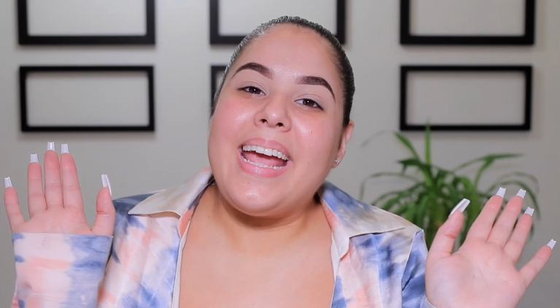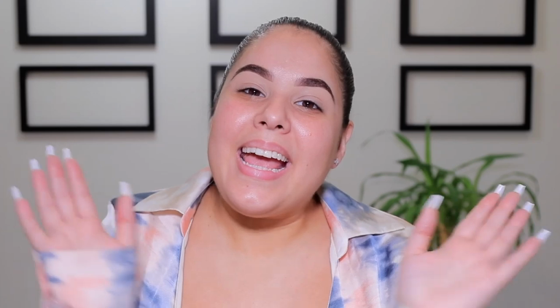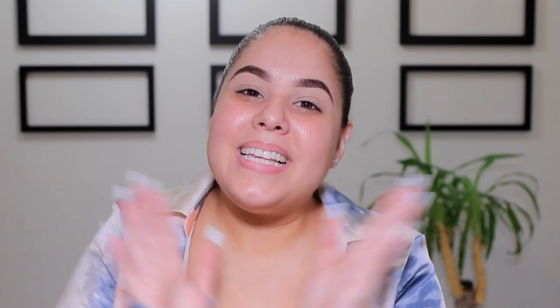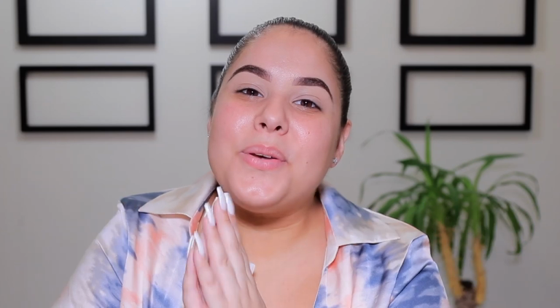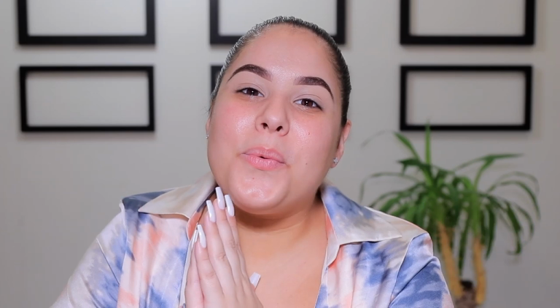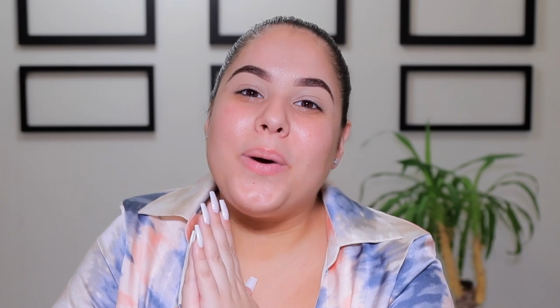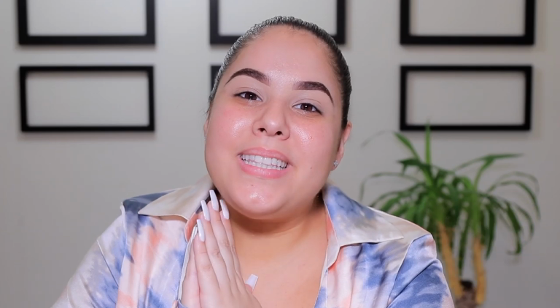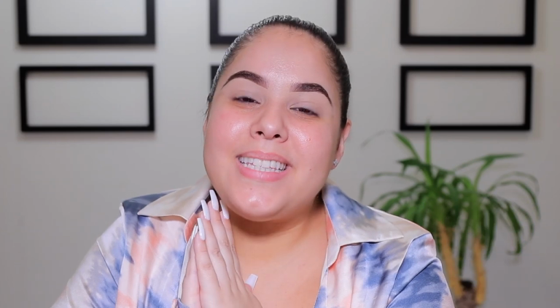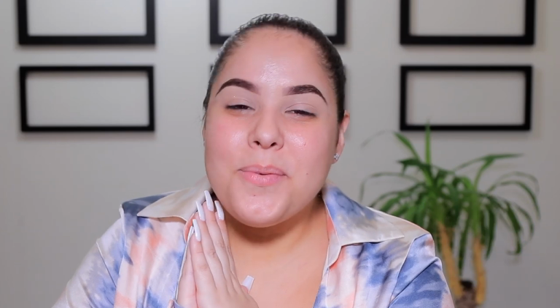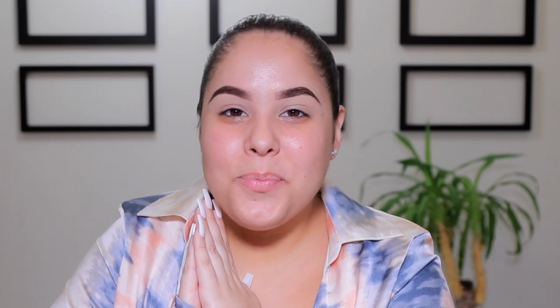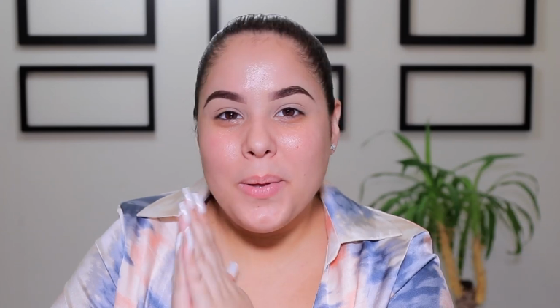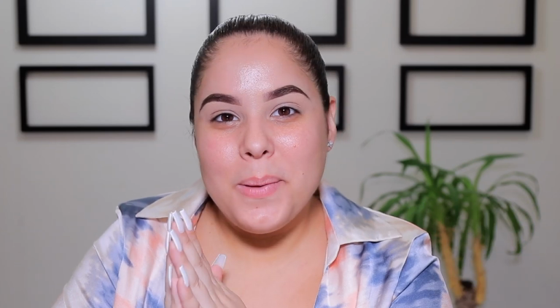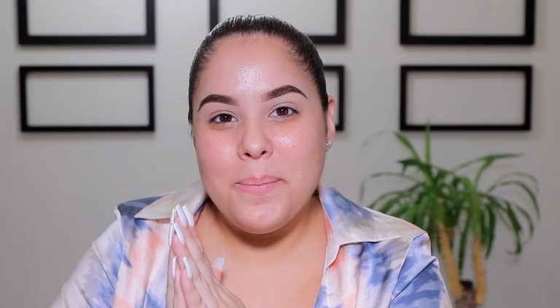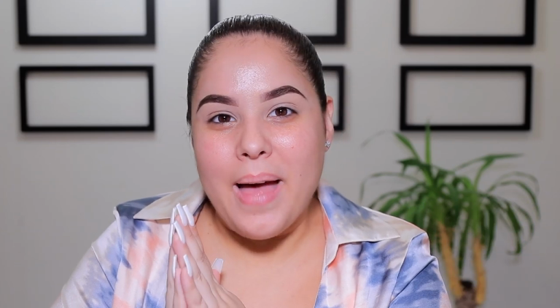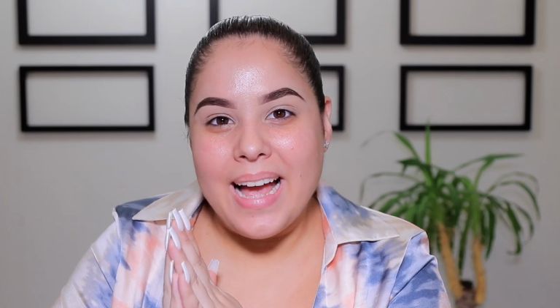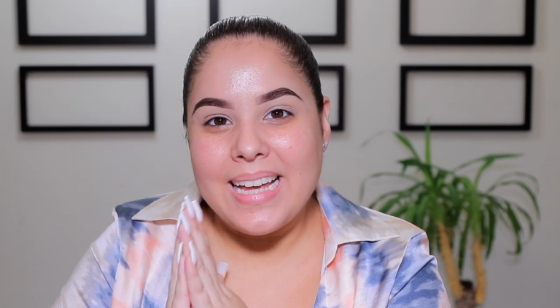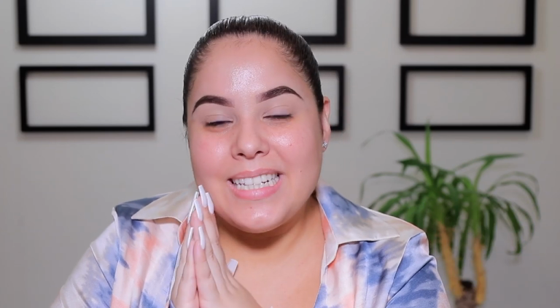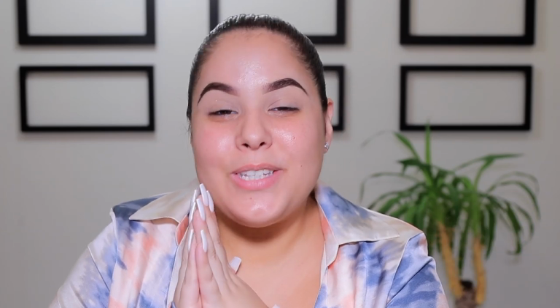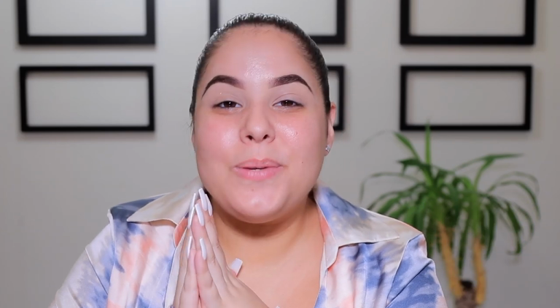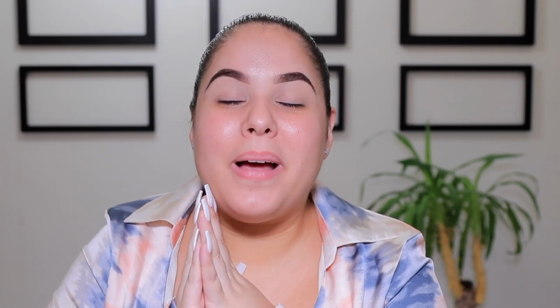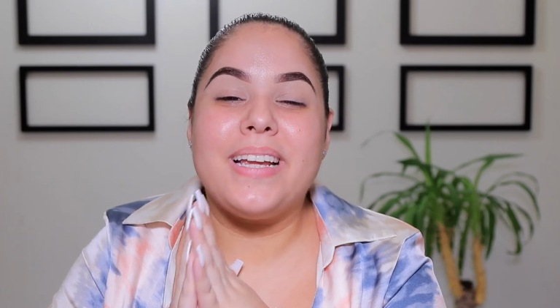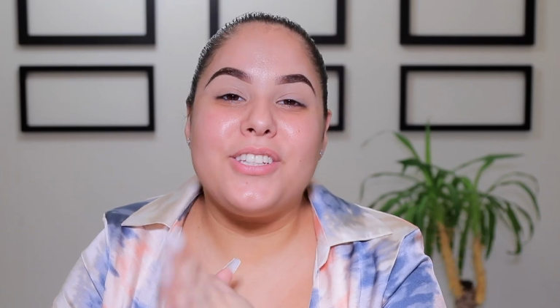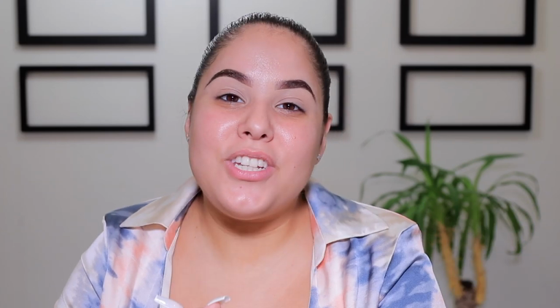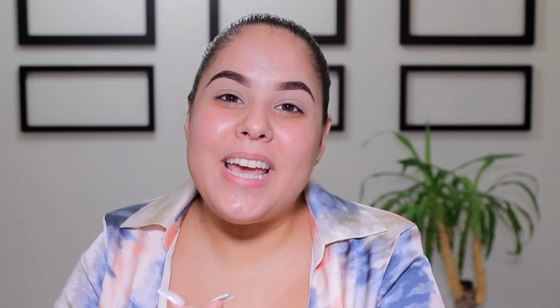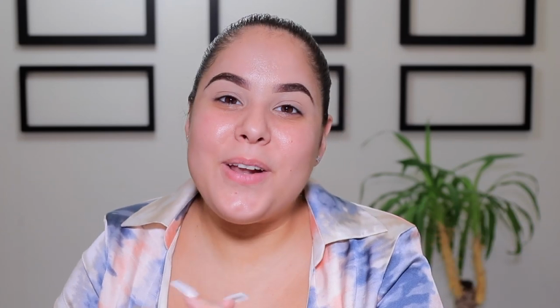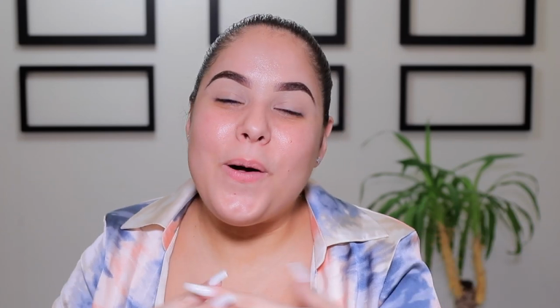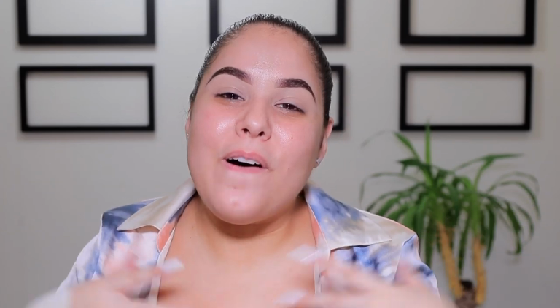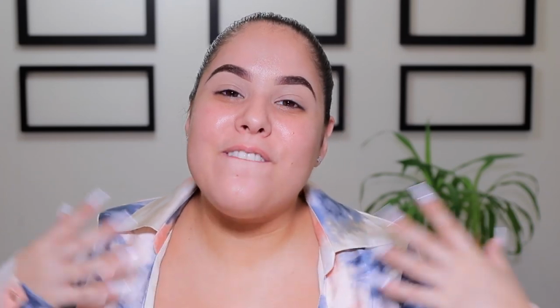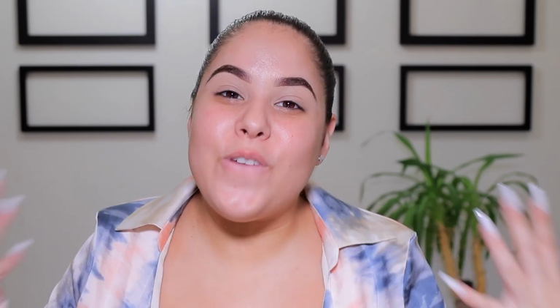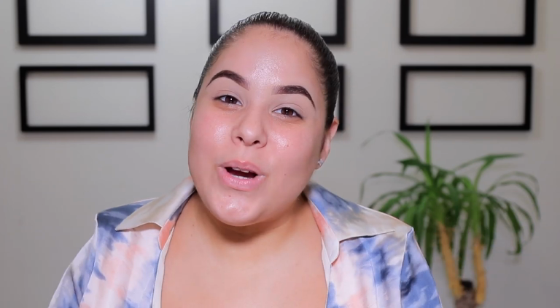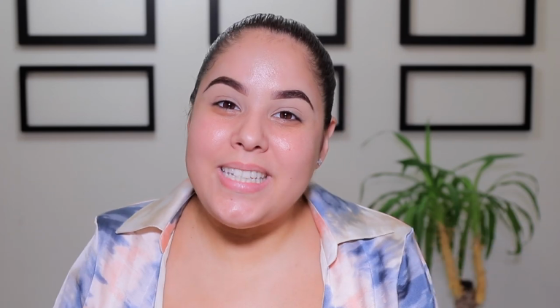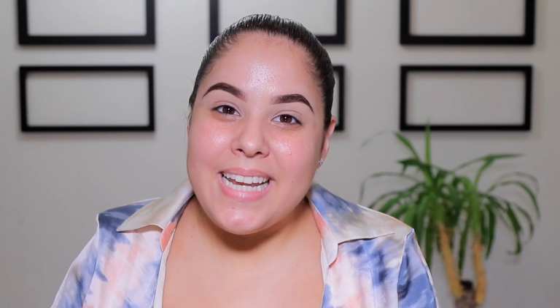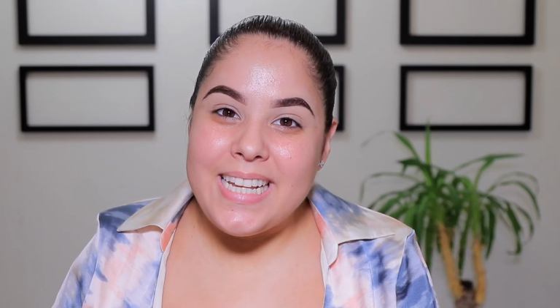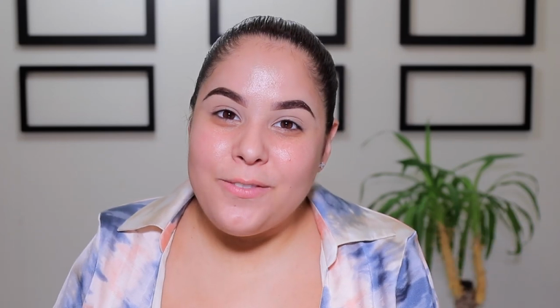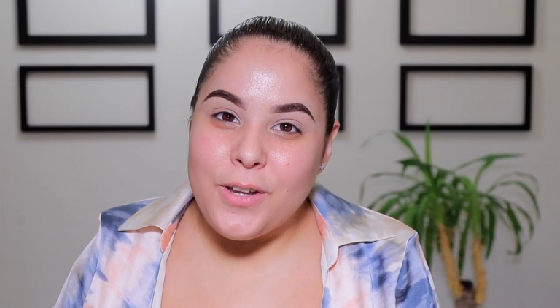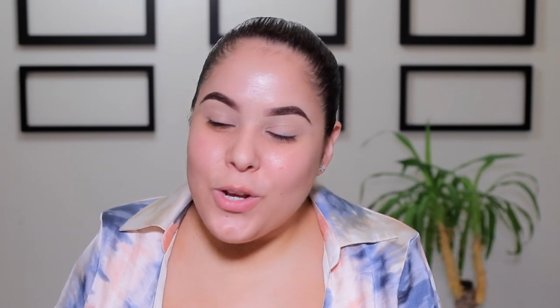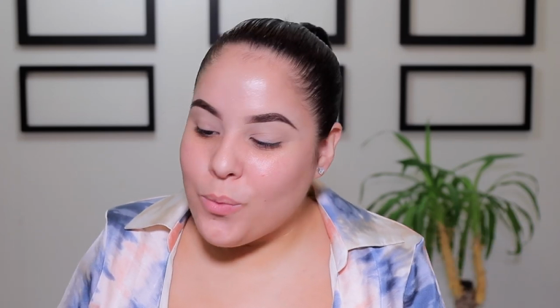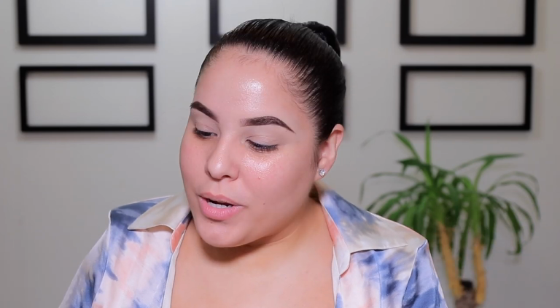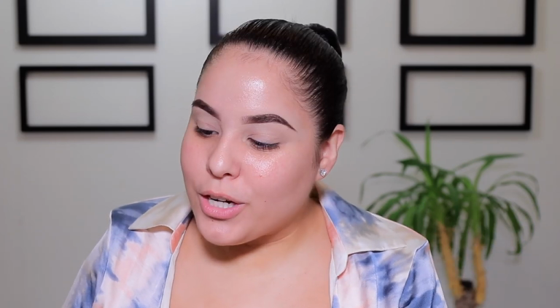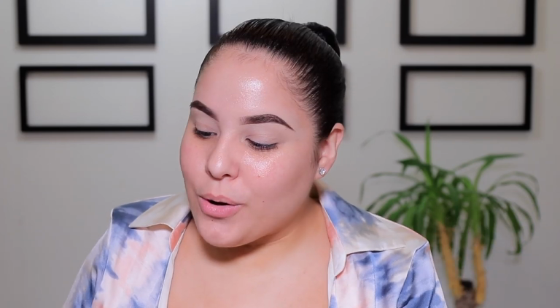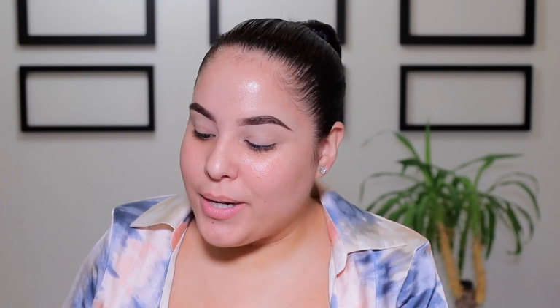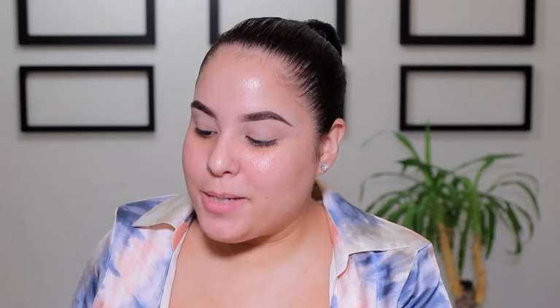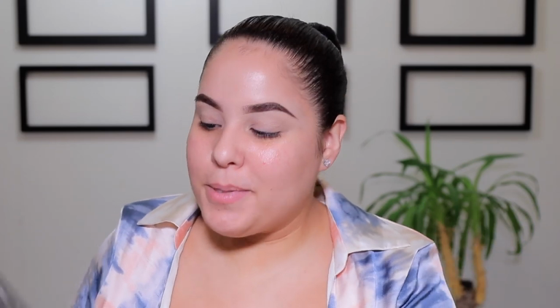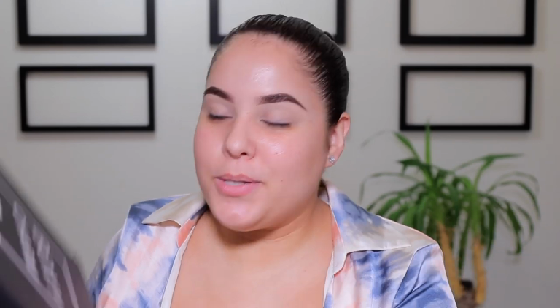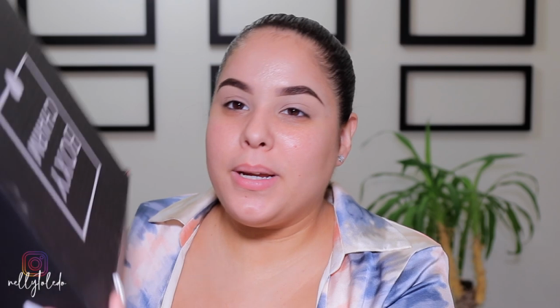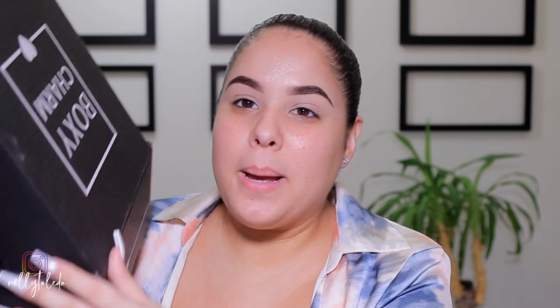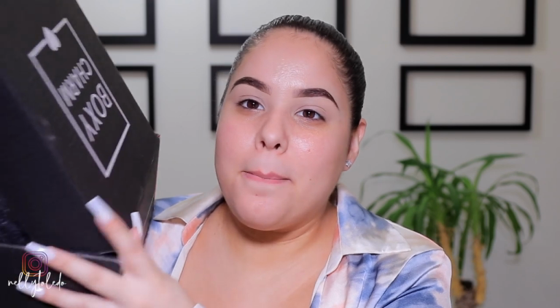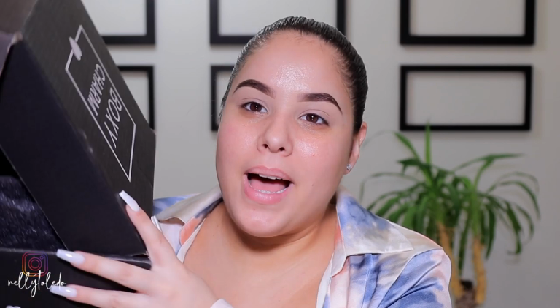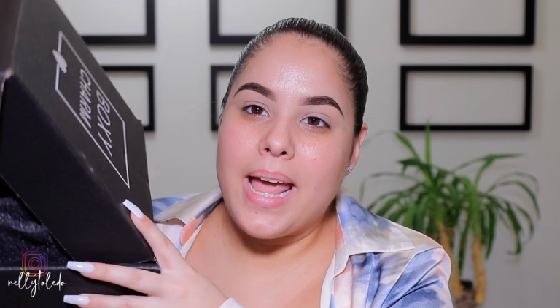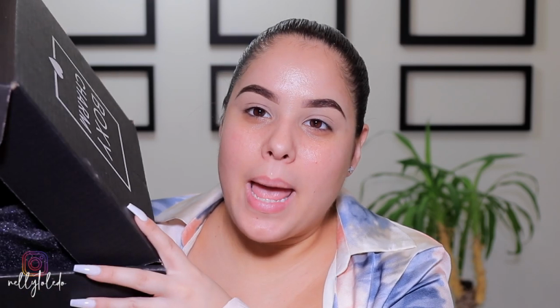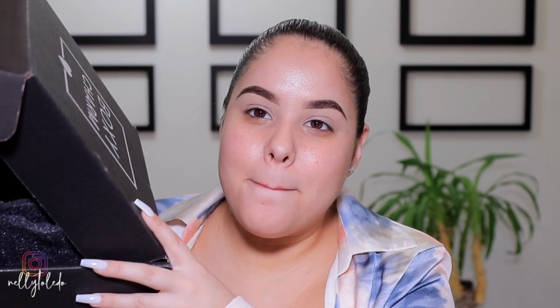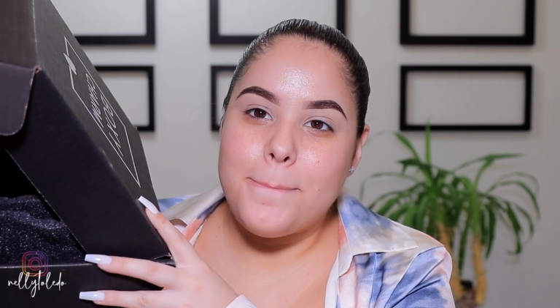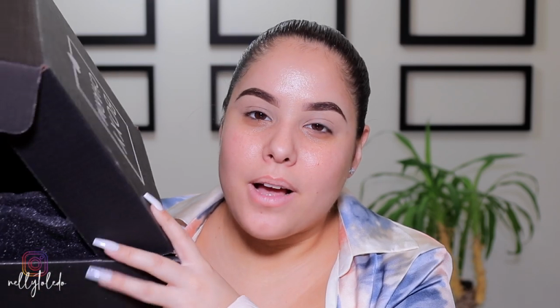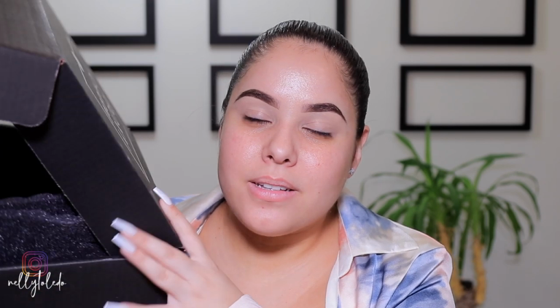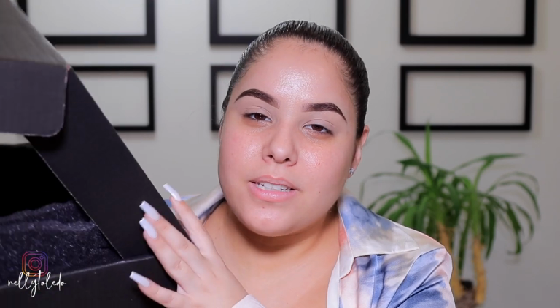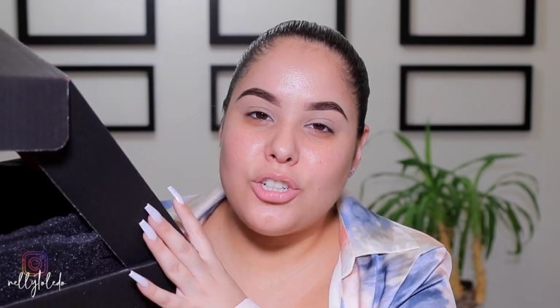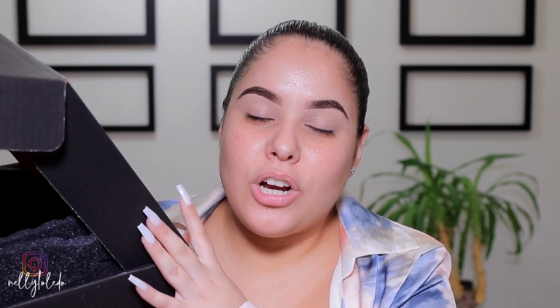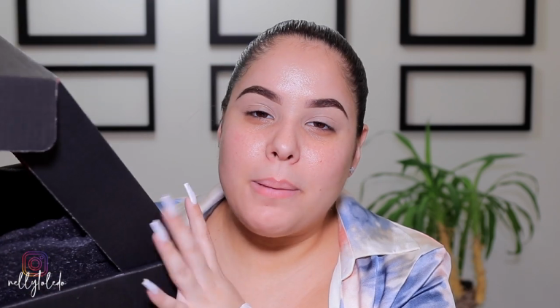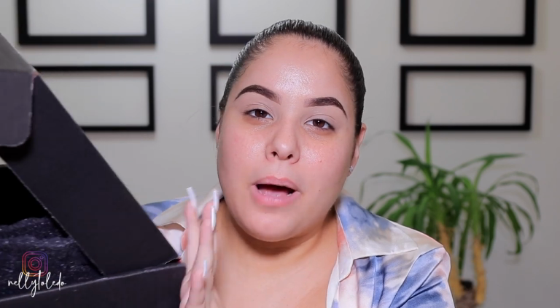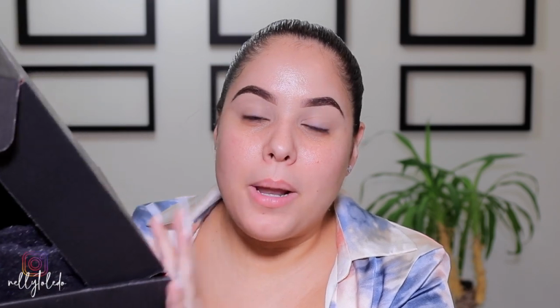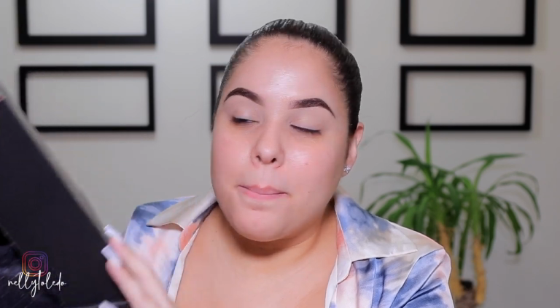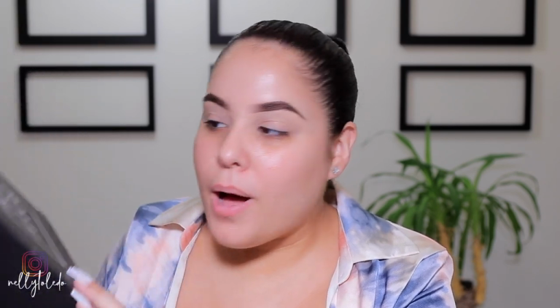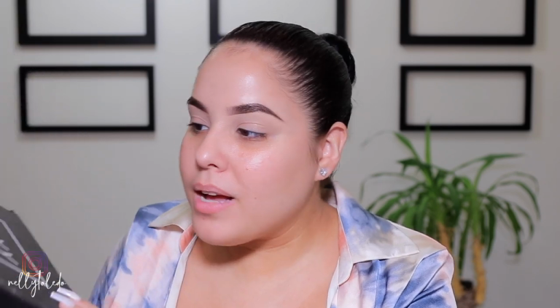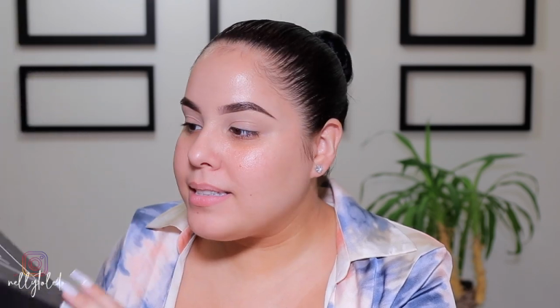Hey guys, what's up? Welcome back to my channel. For today's video, we are going to be doing my BoxyCharm unboxing.